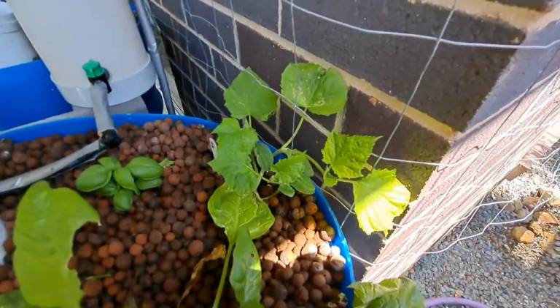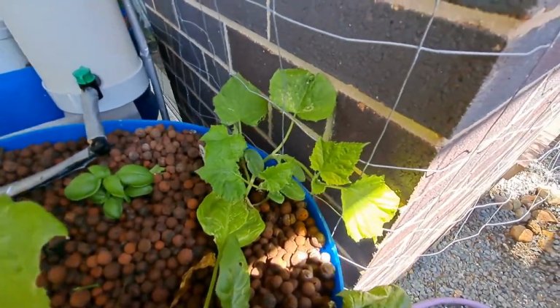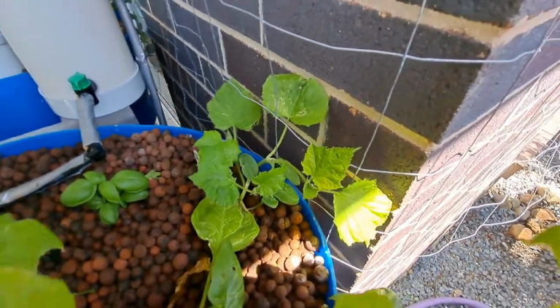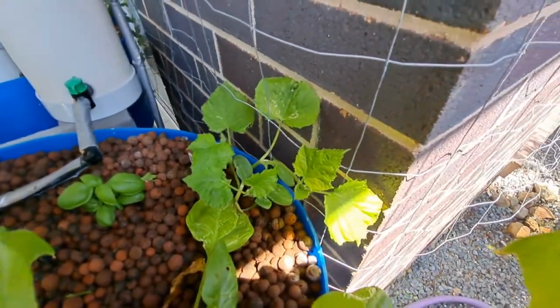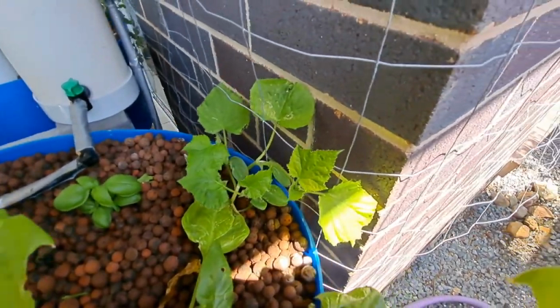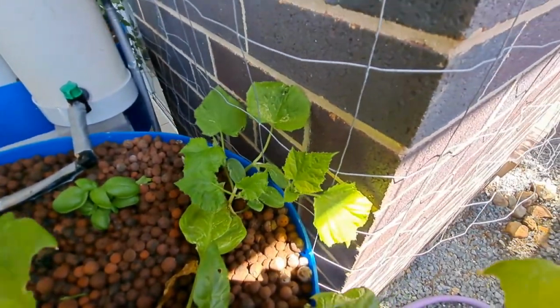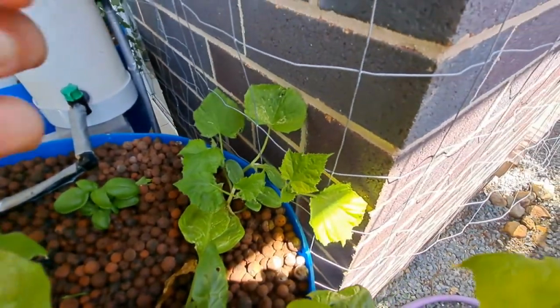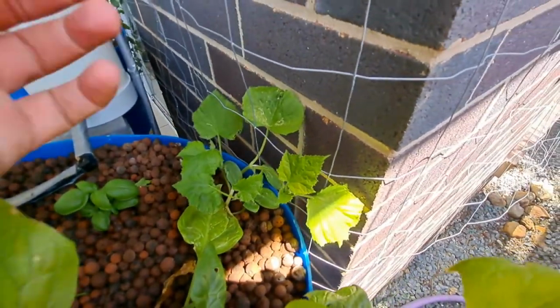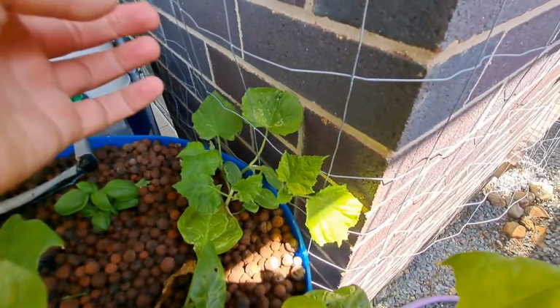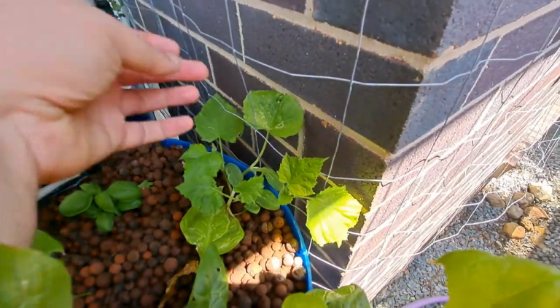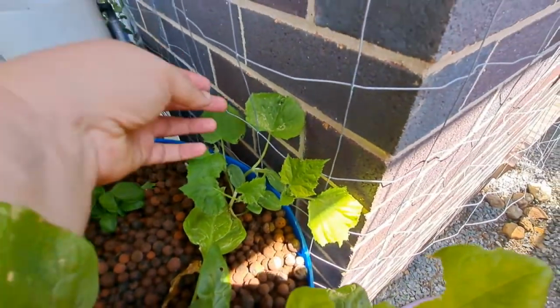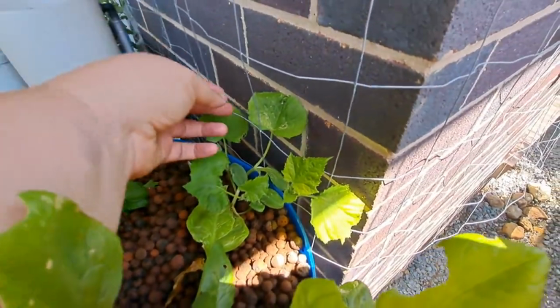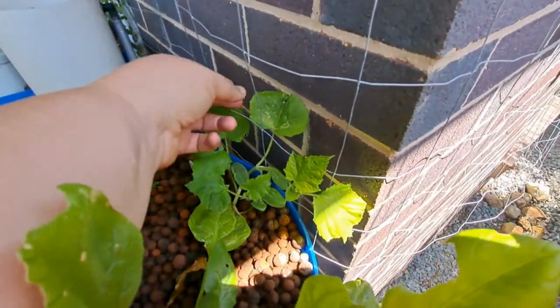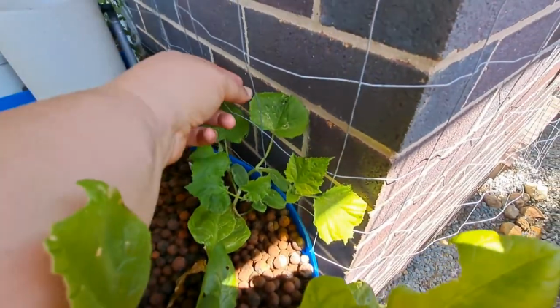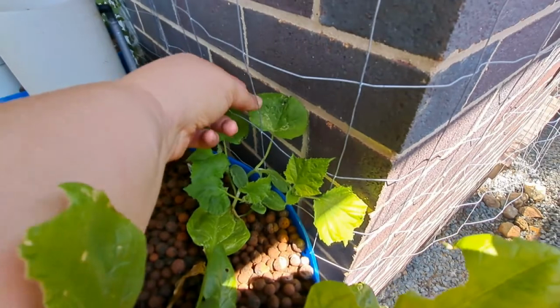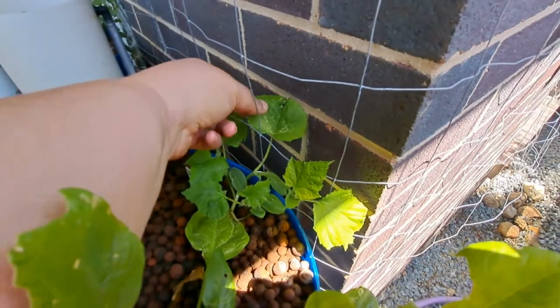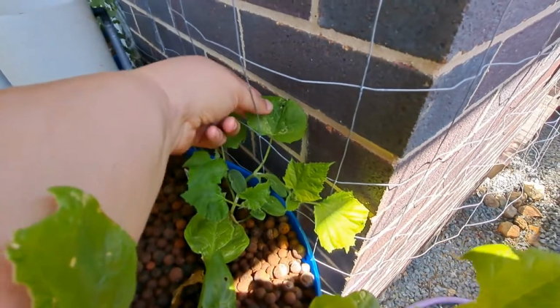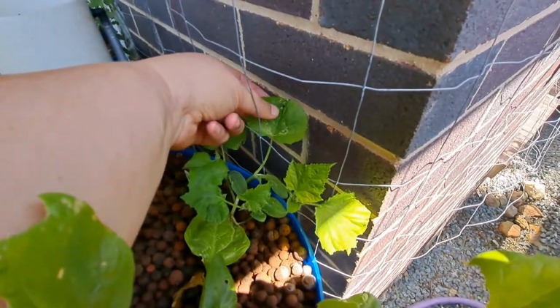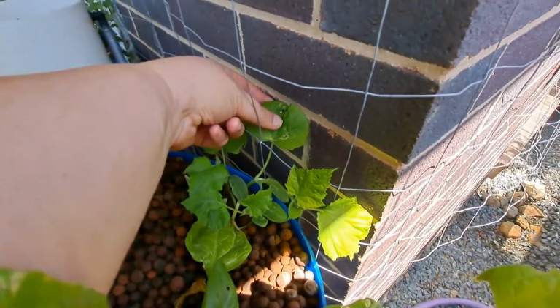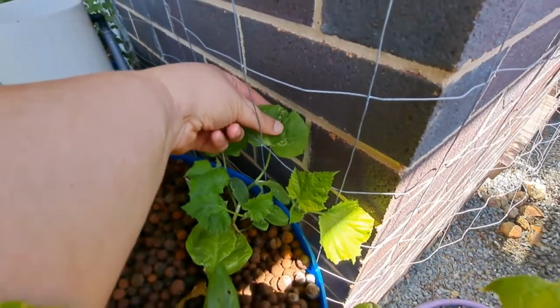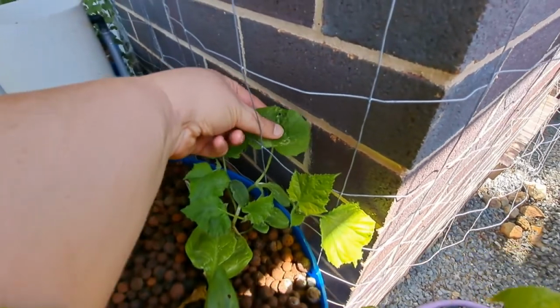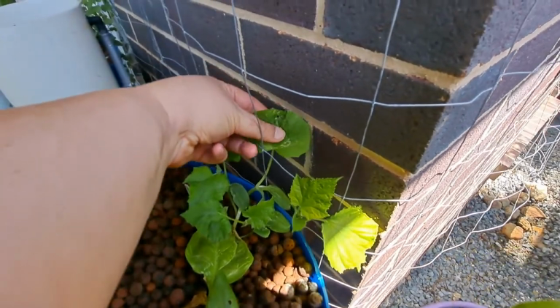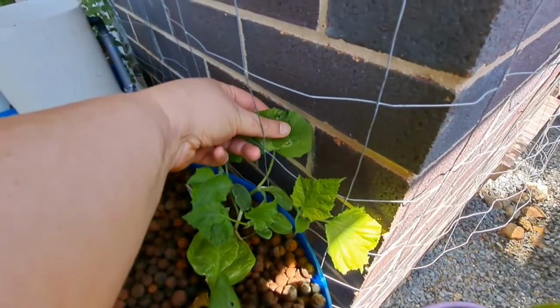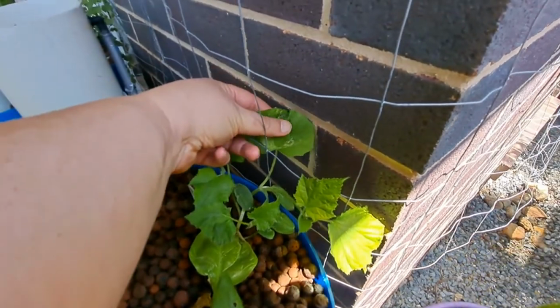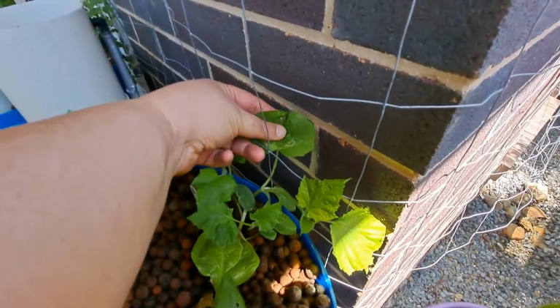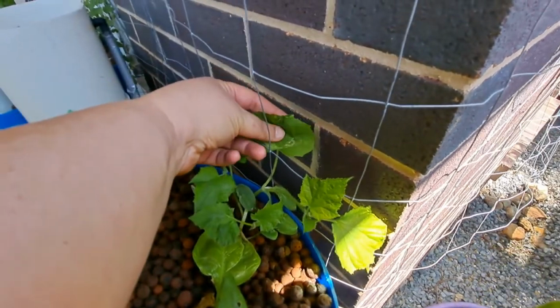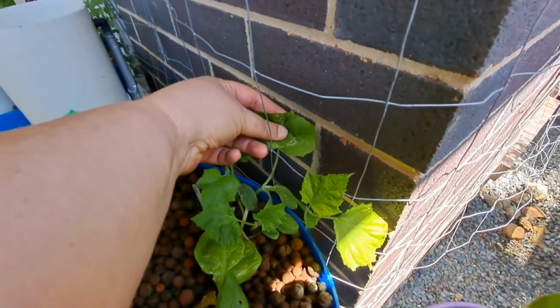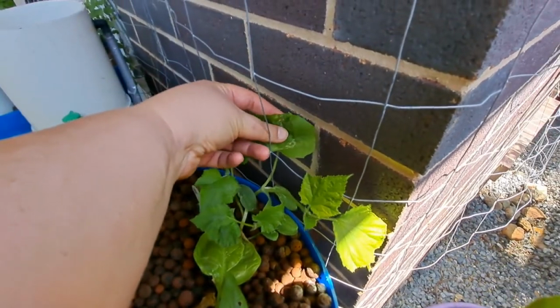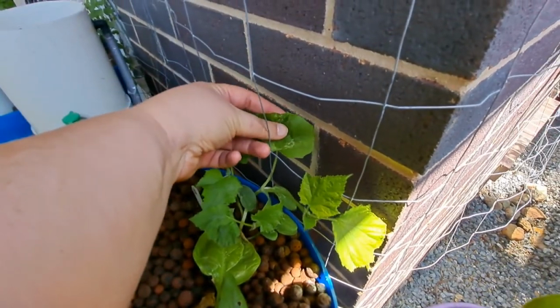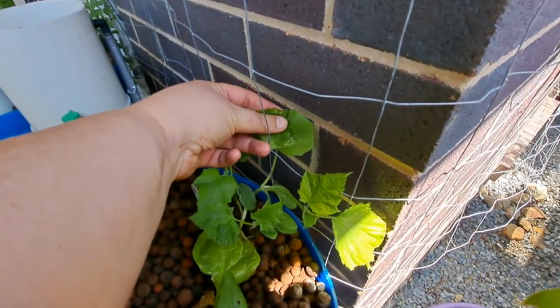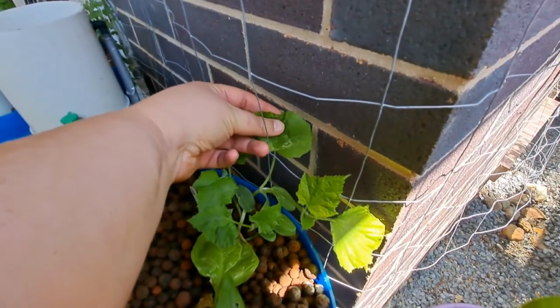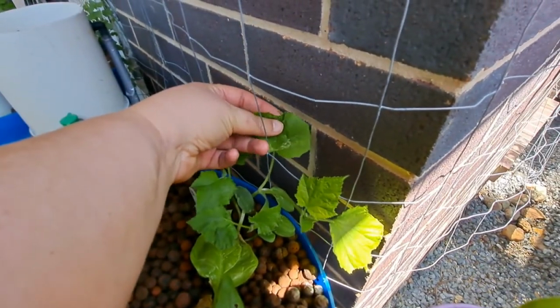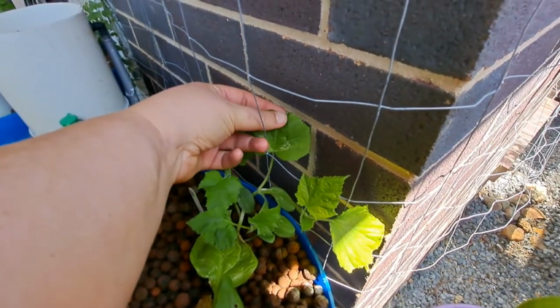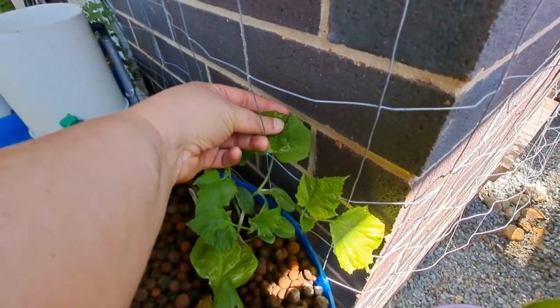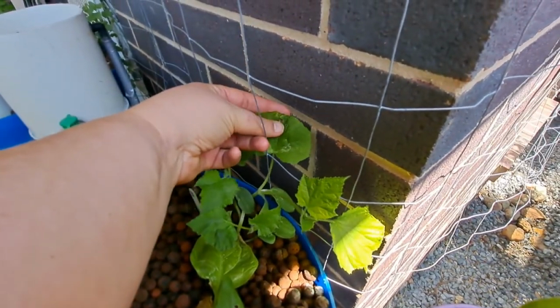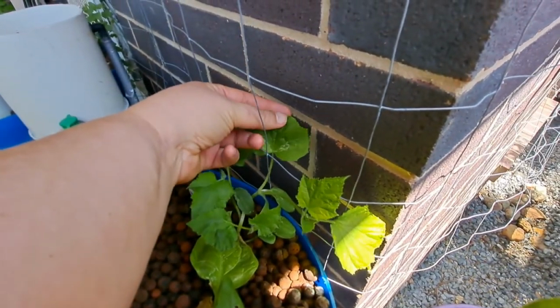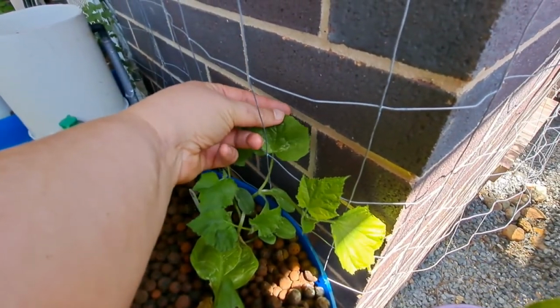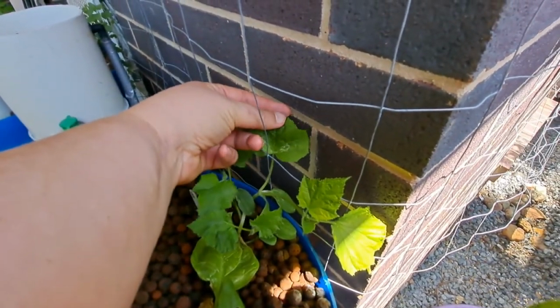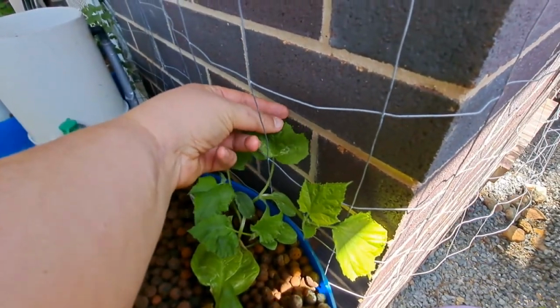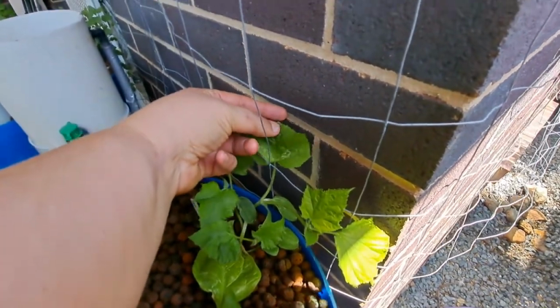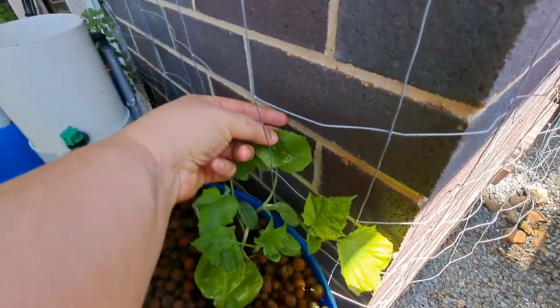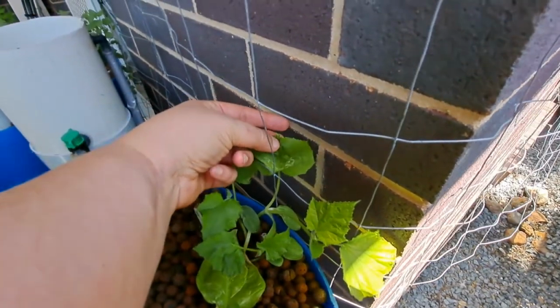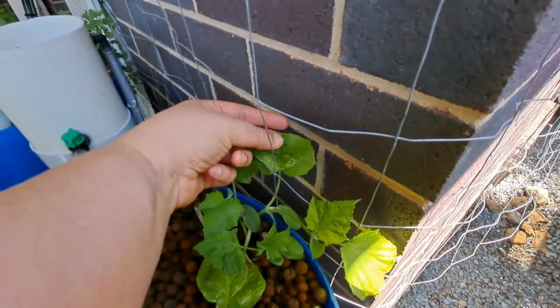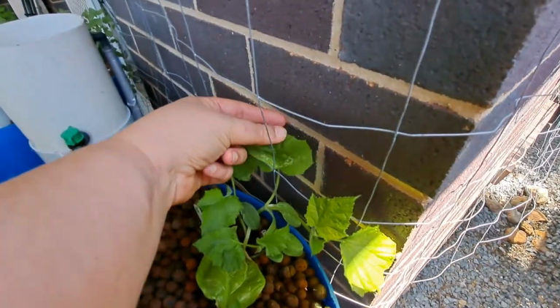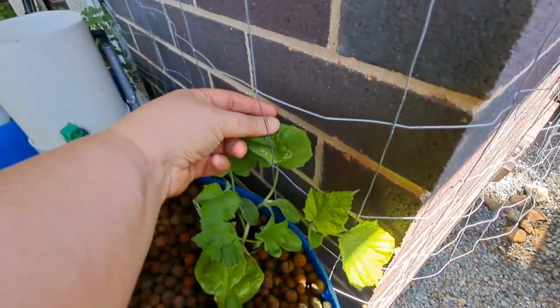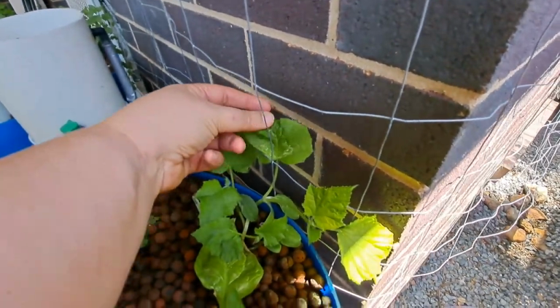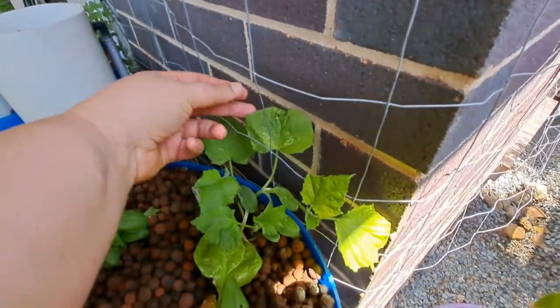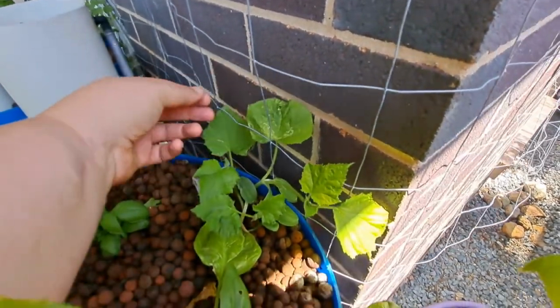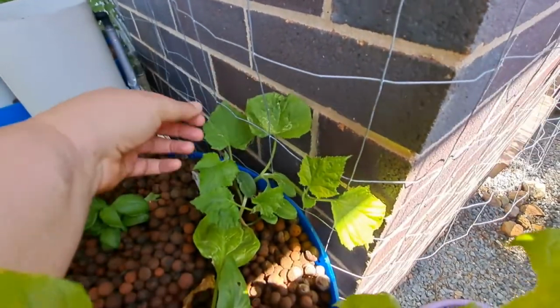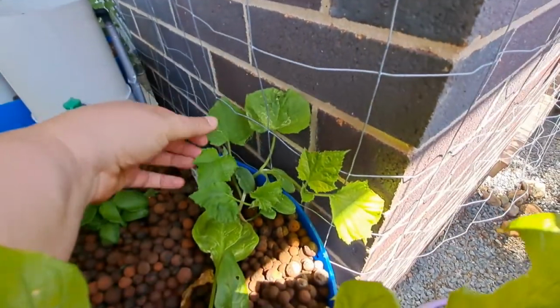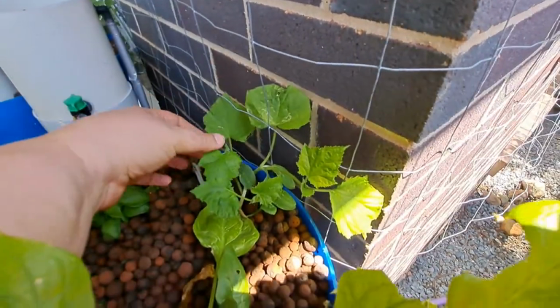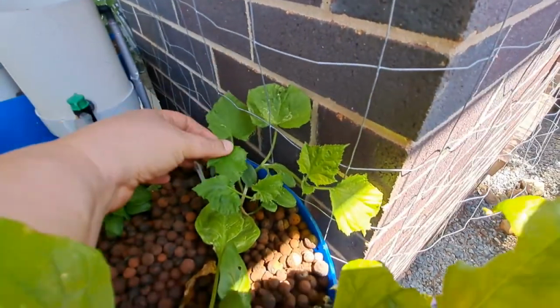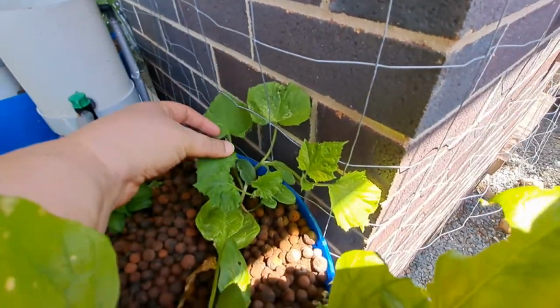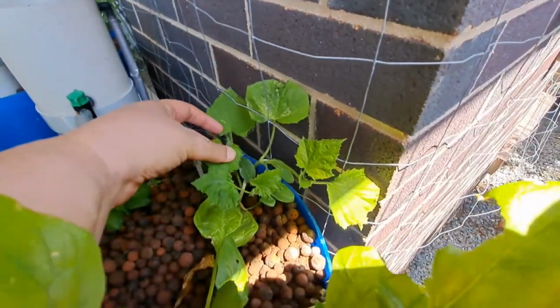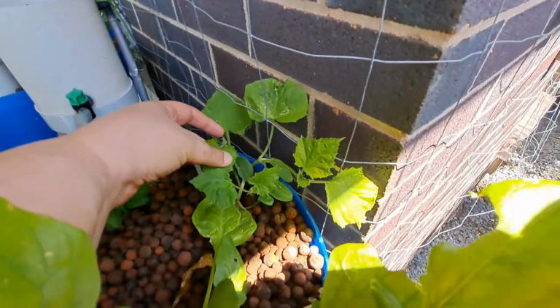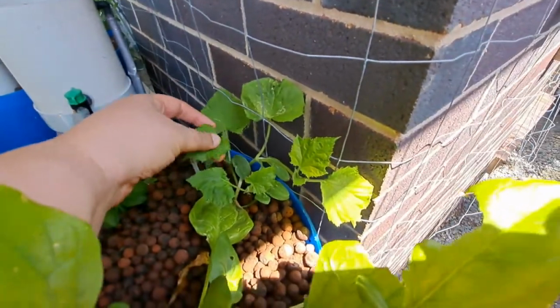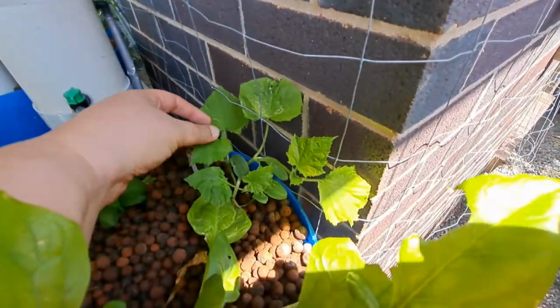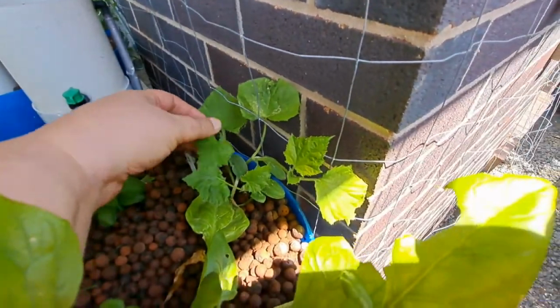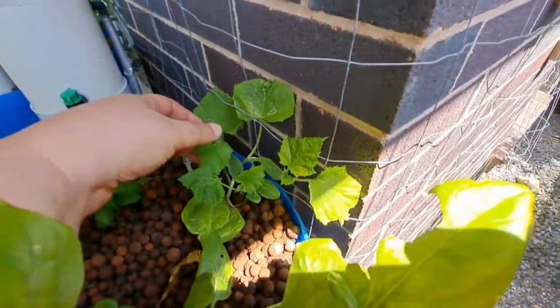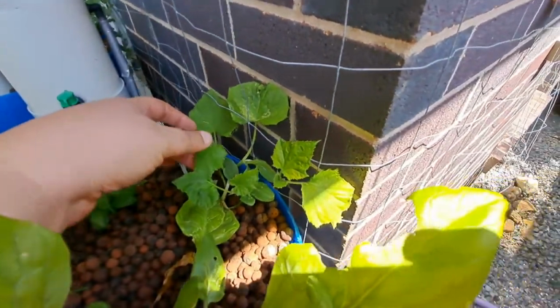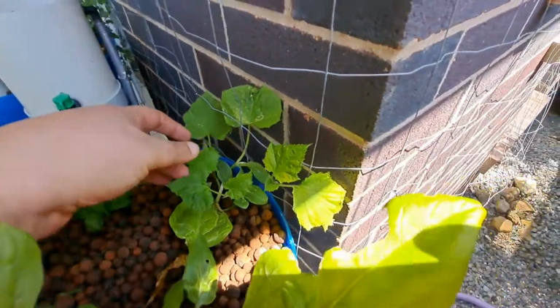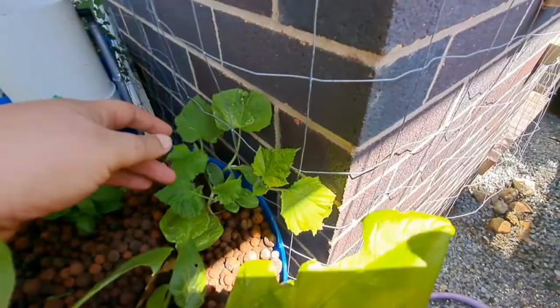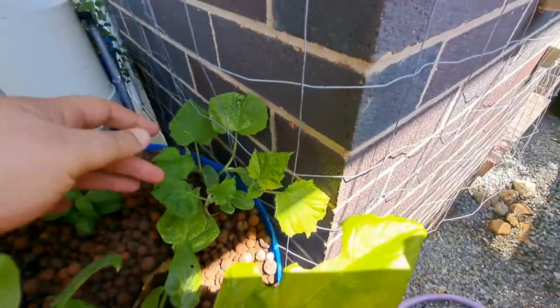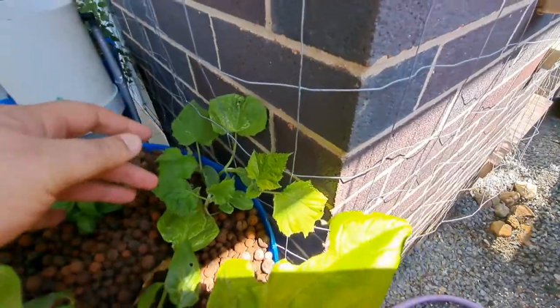These do attract cabbage moths, so I need to make sure I'm coming through and checking if there's any type of moth here.